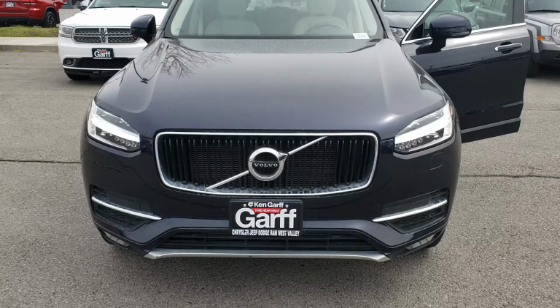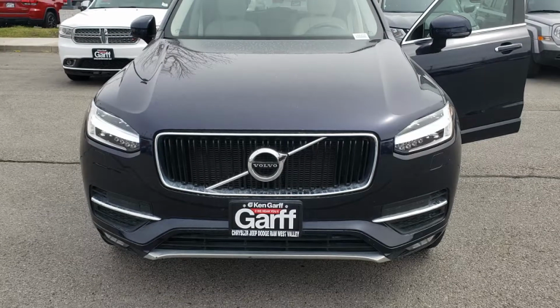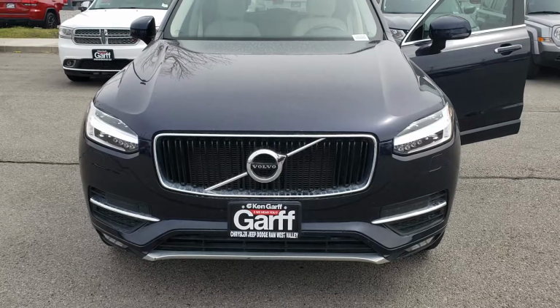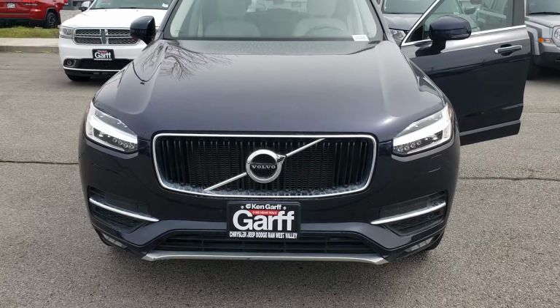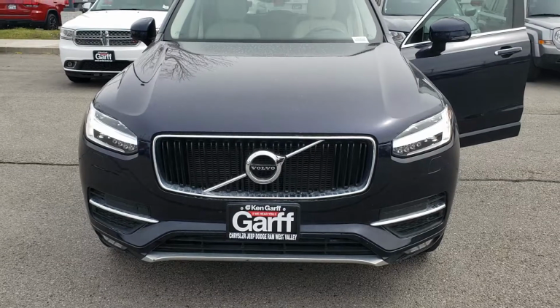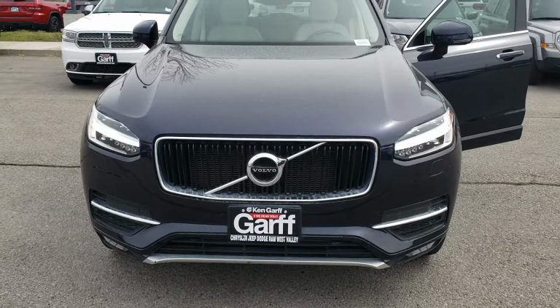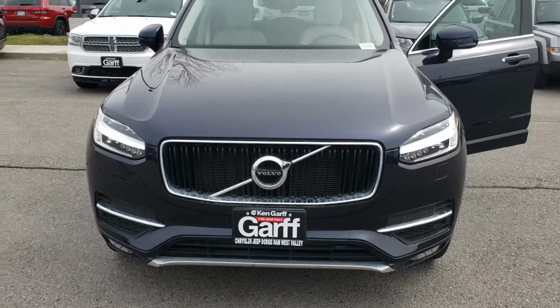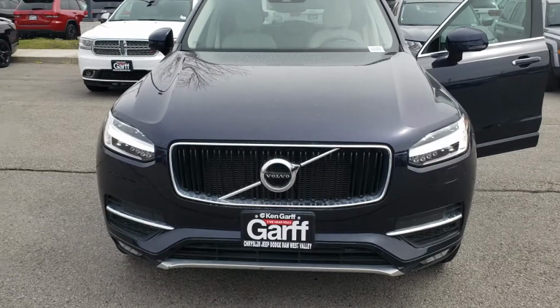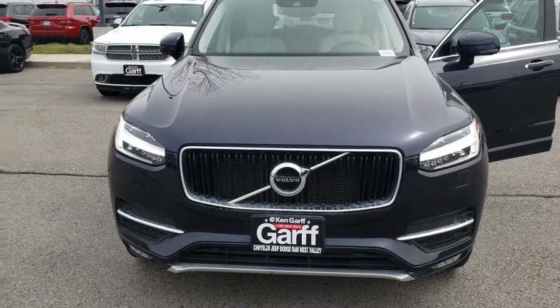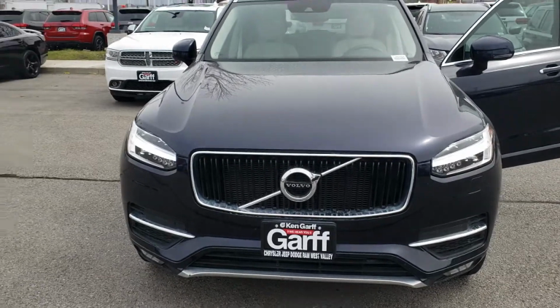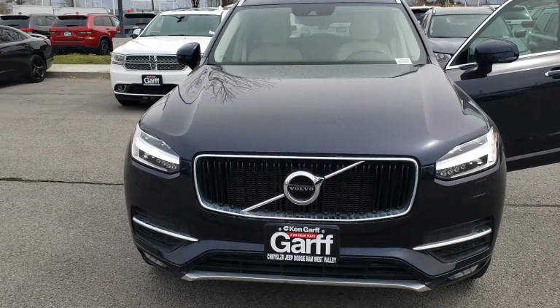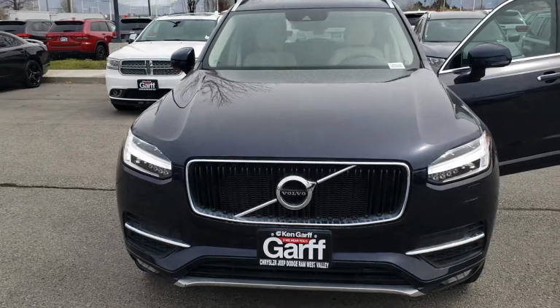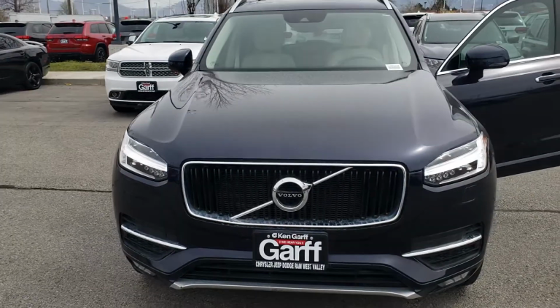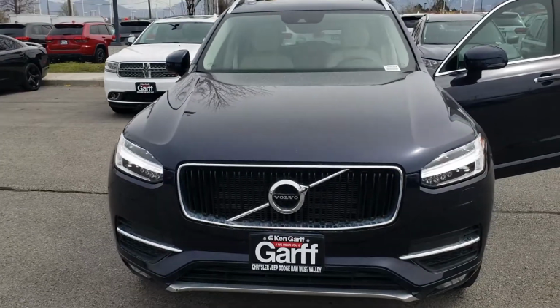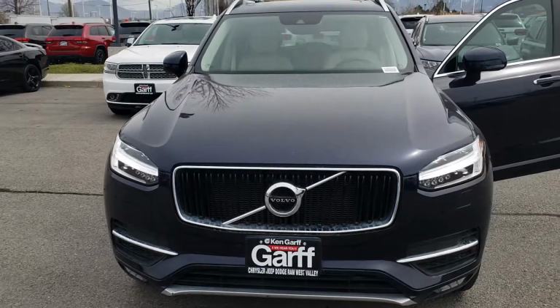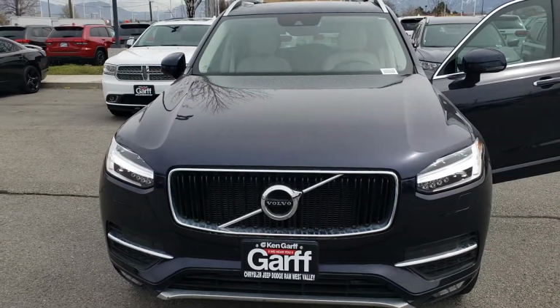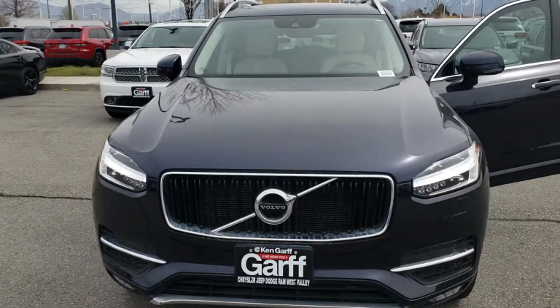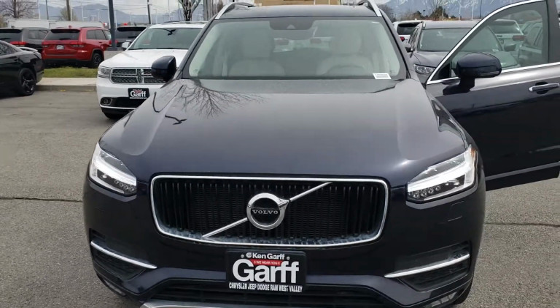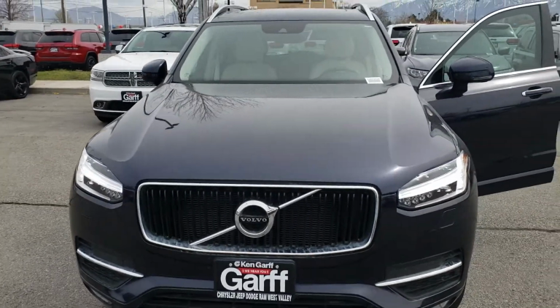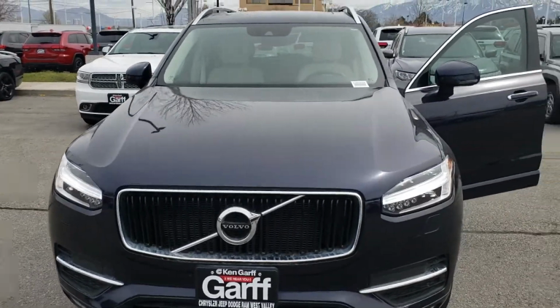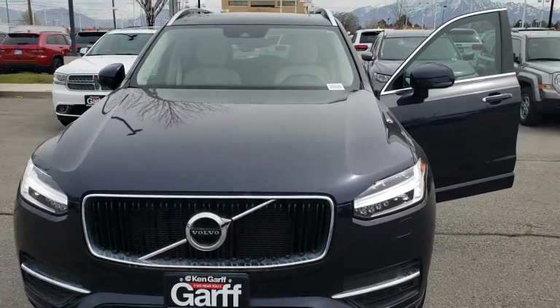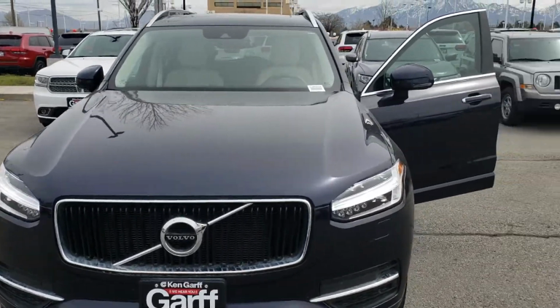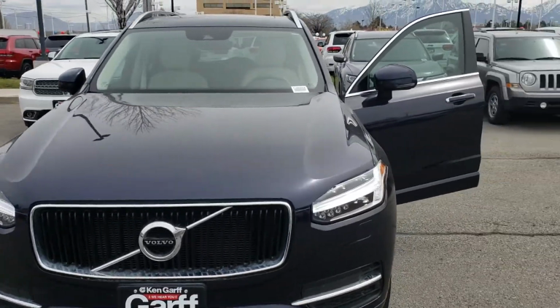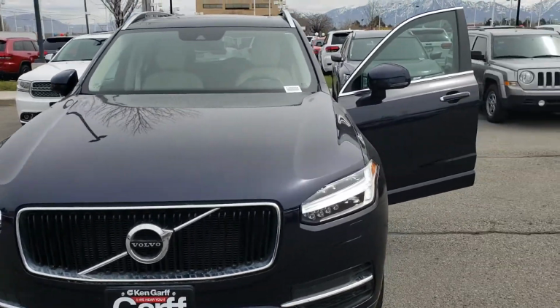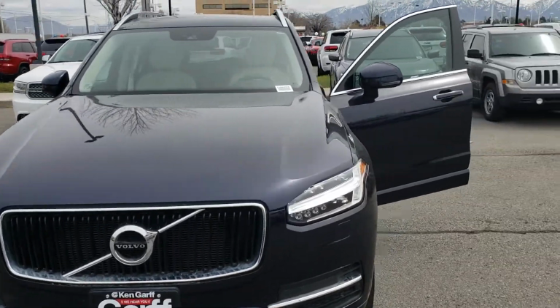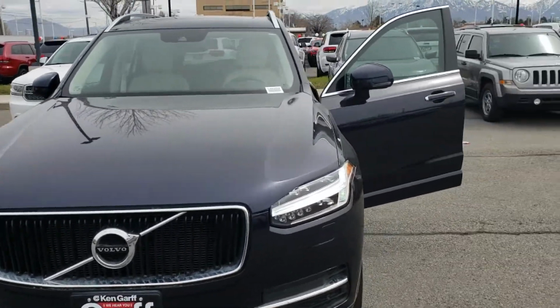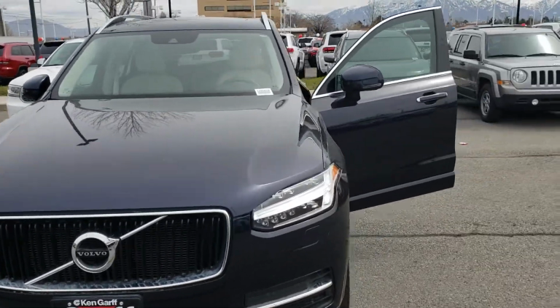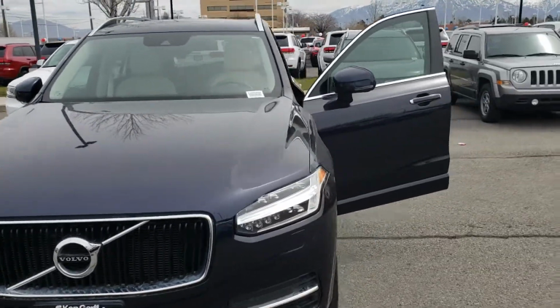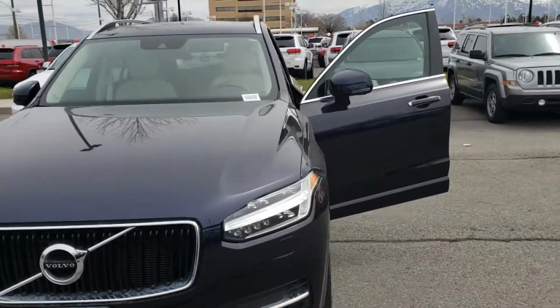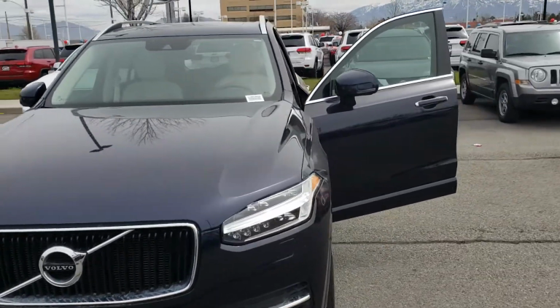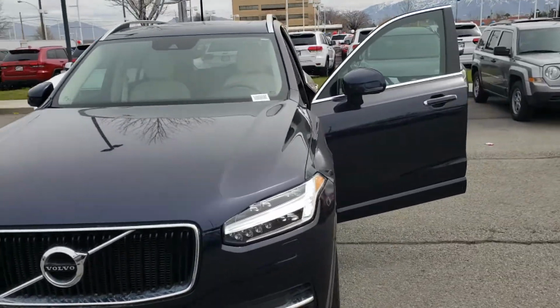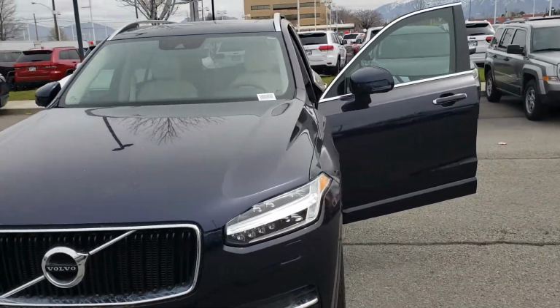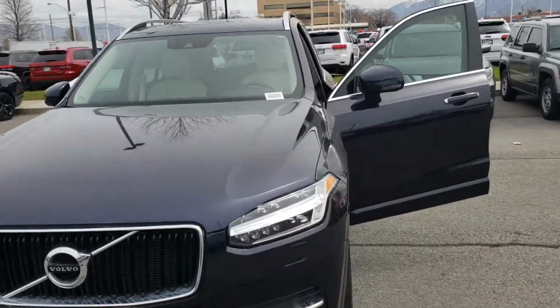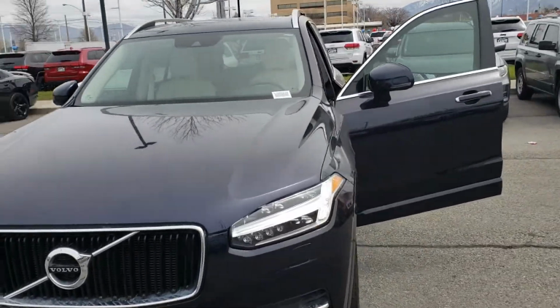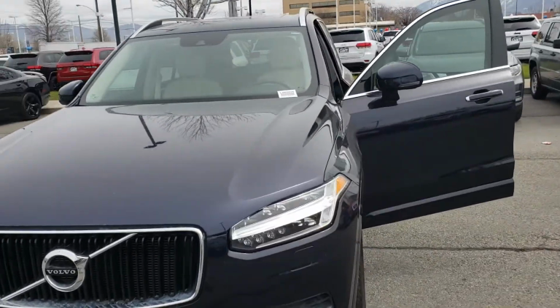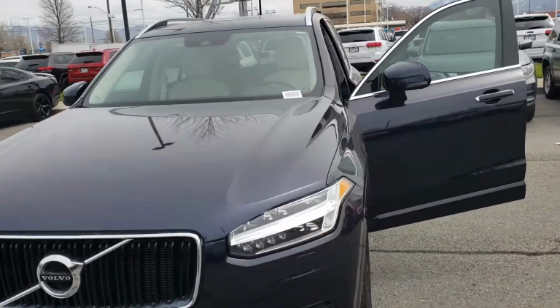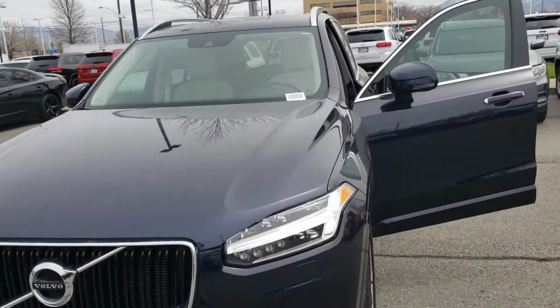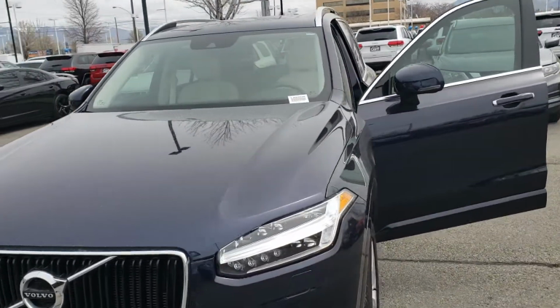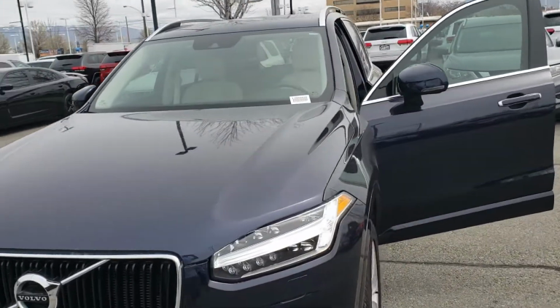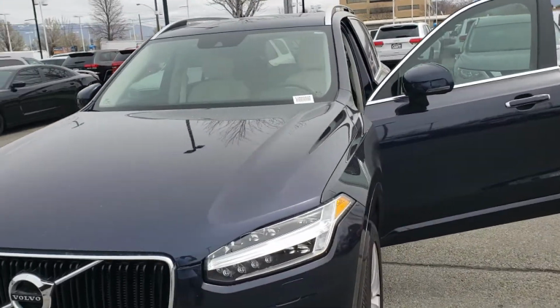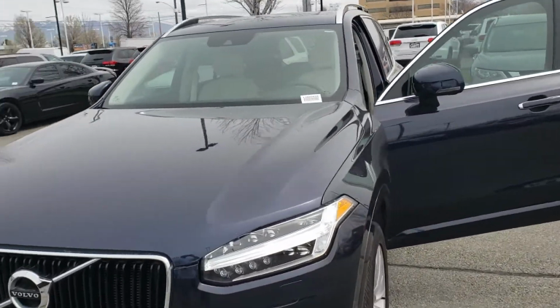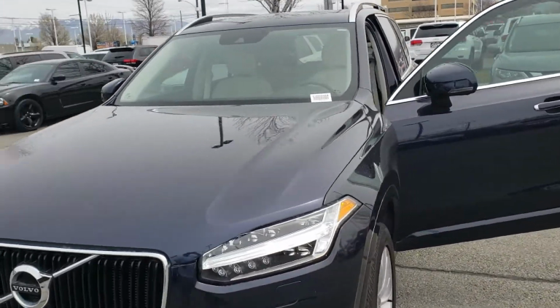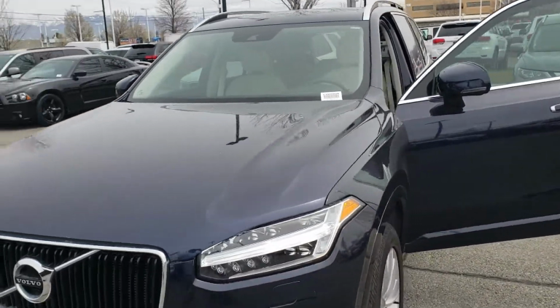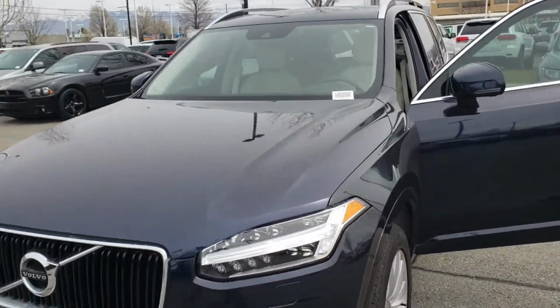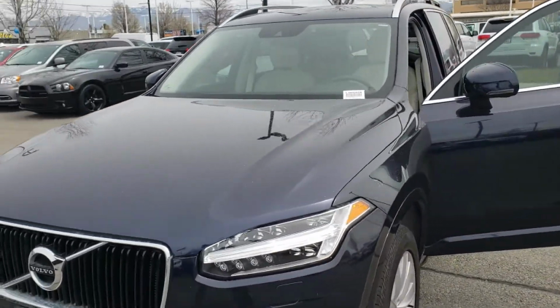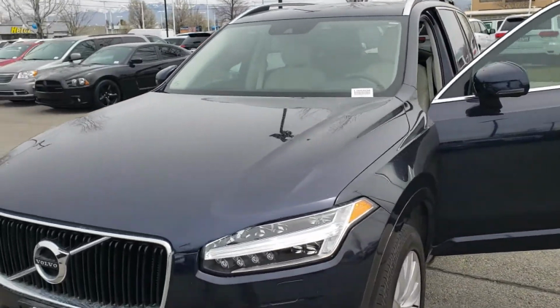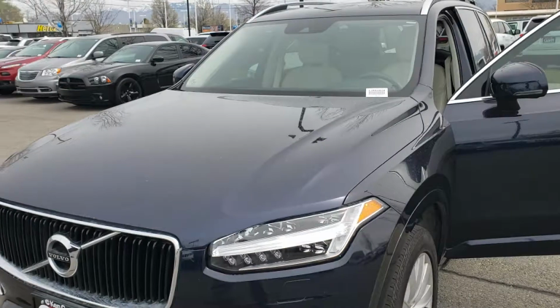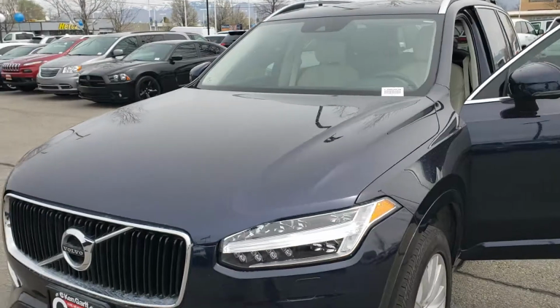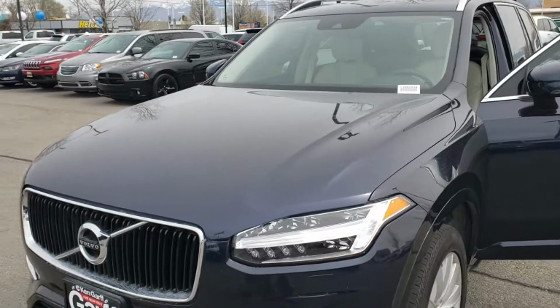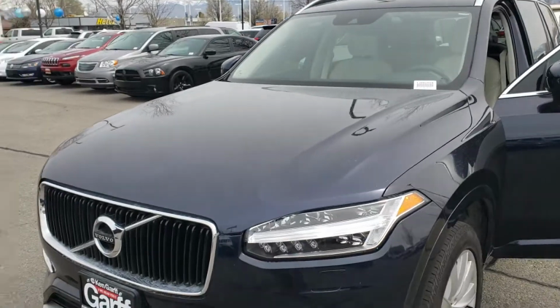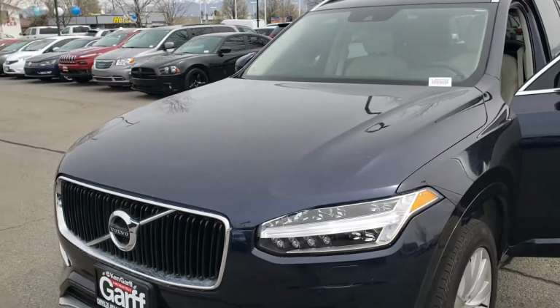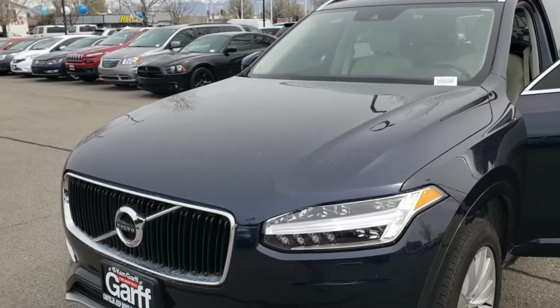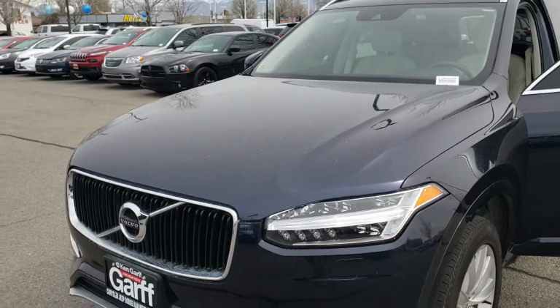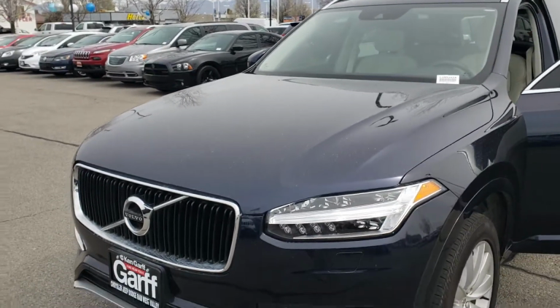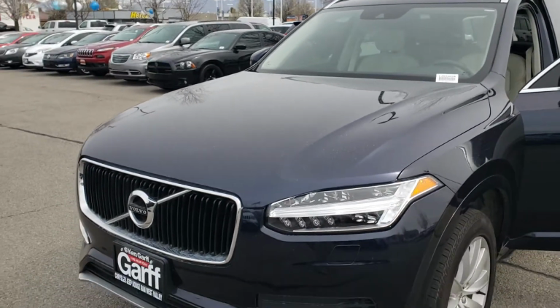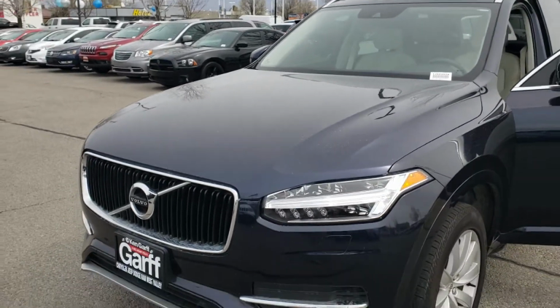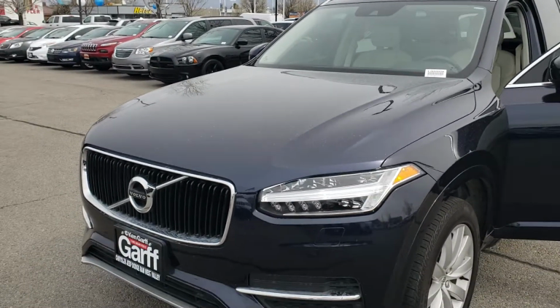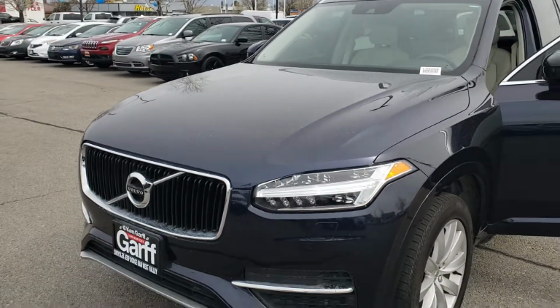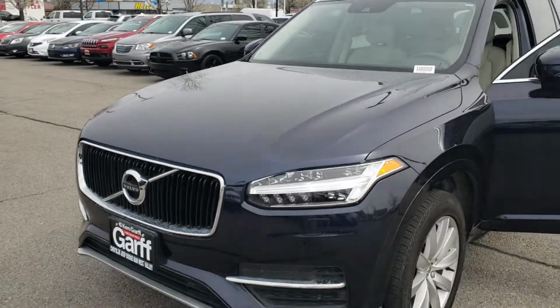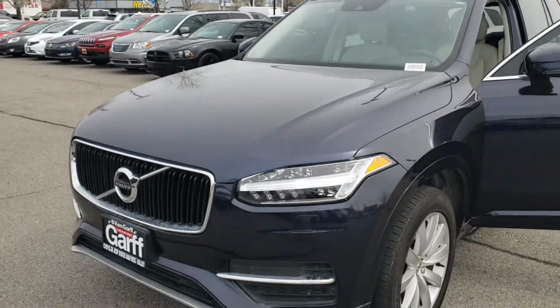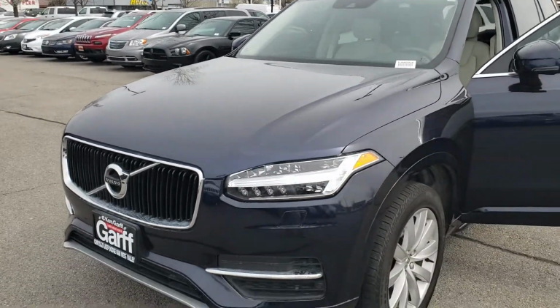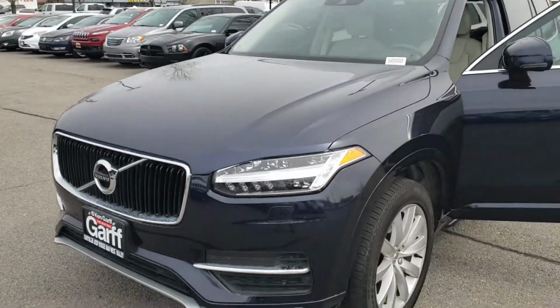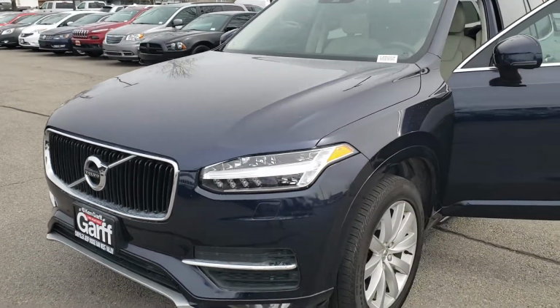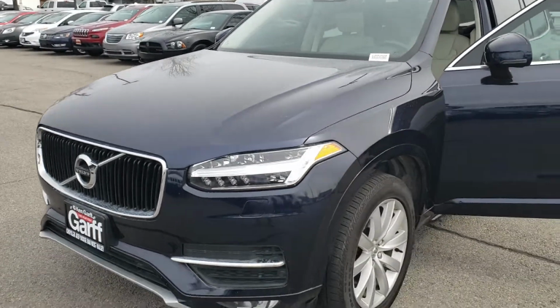Hello Amy, this is David Montoya over here at Ken Garff at the West Valley location, 4175 West 3500 South.